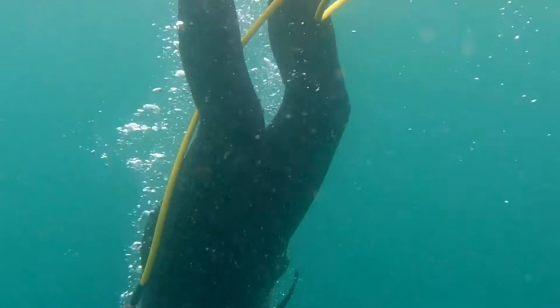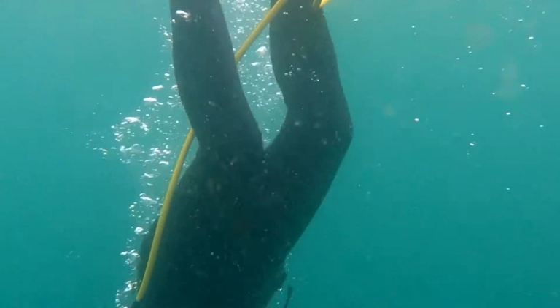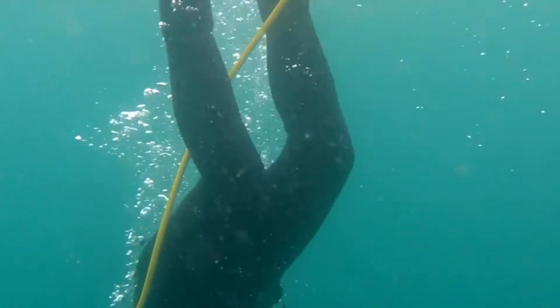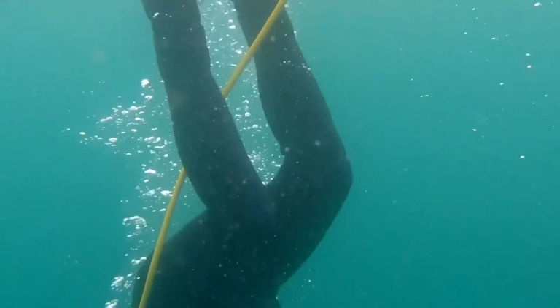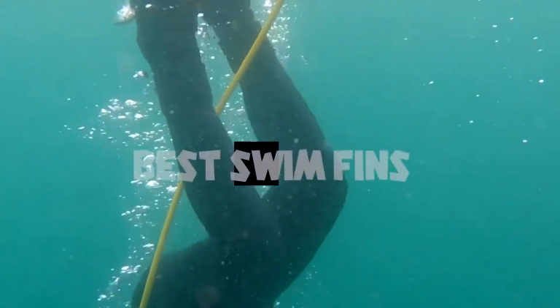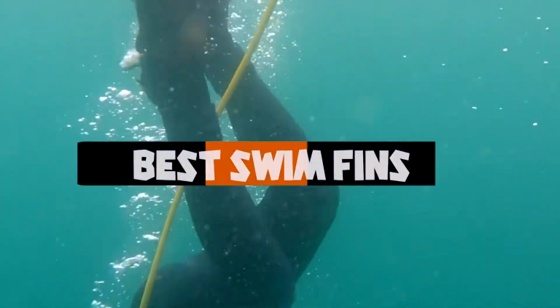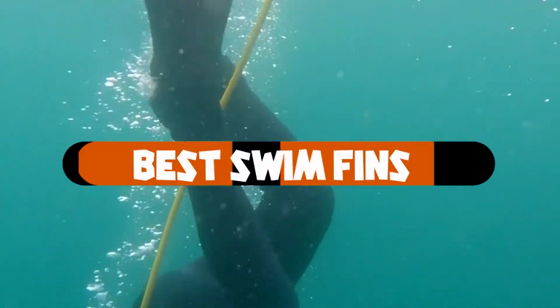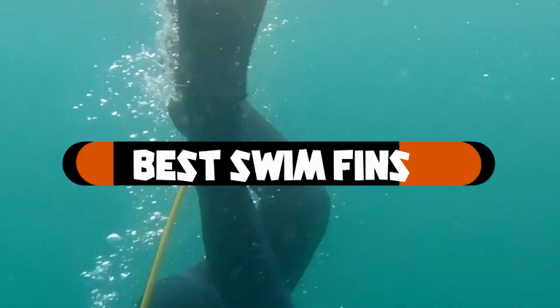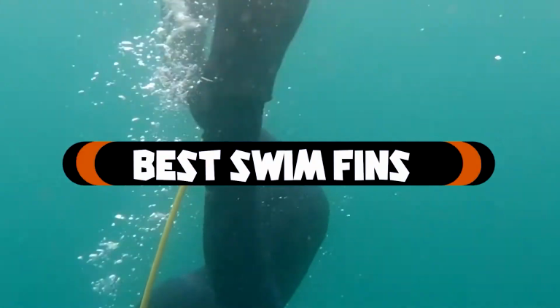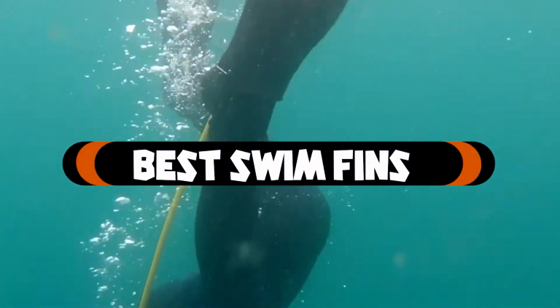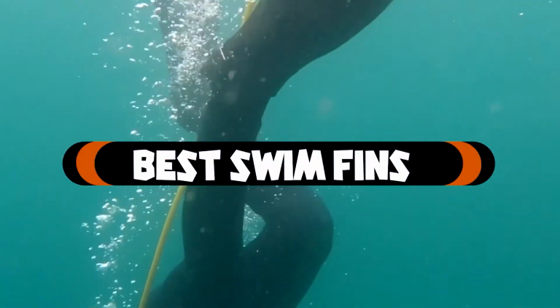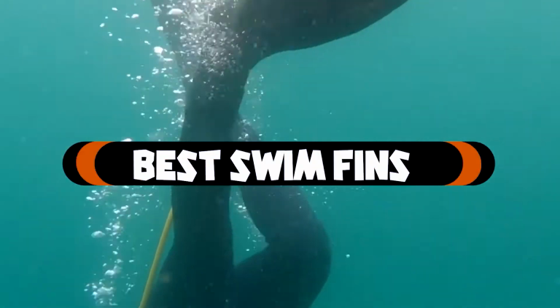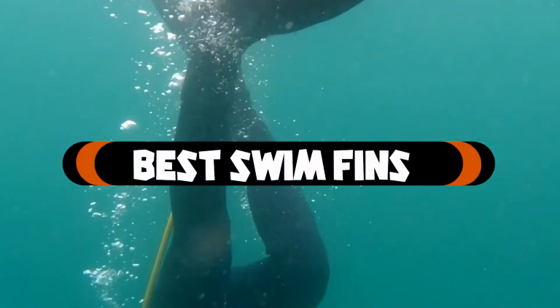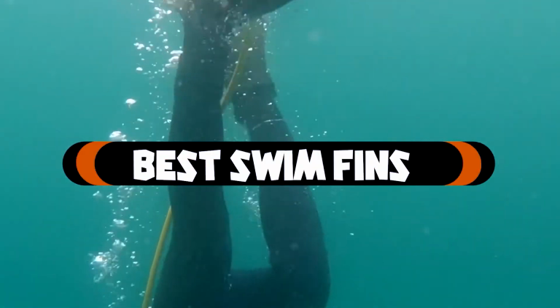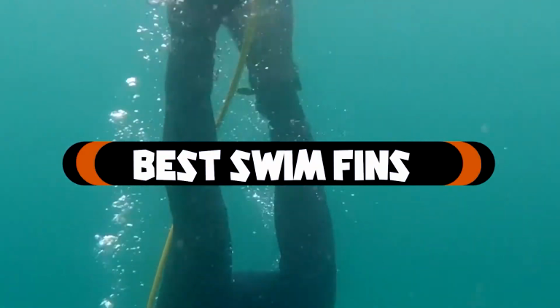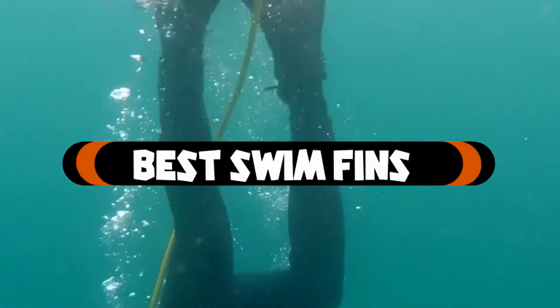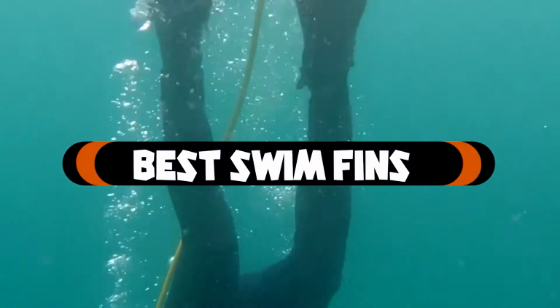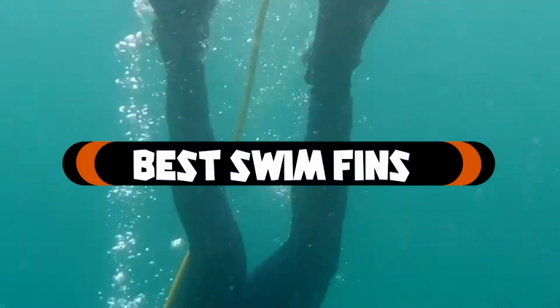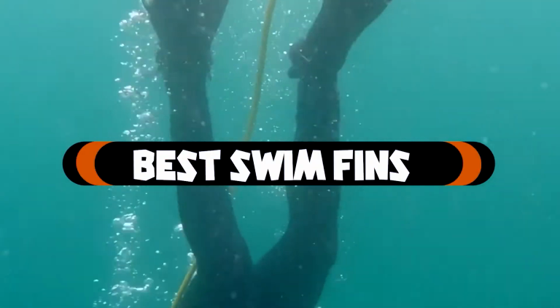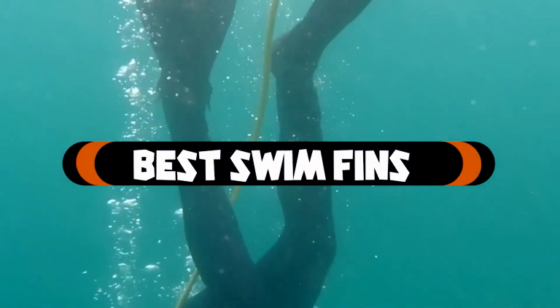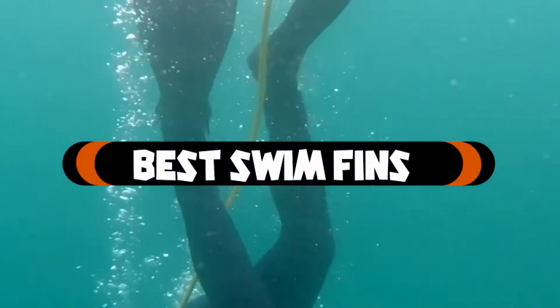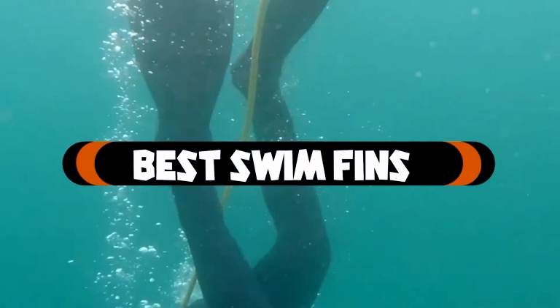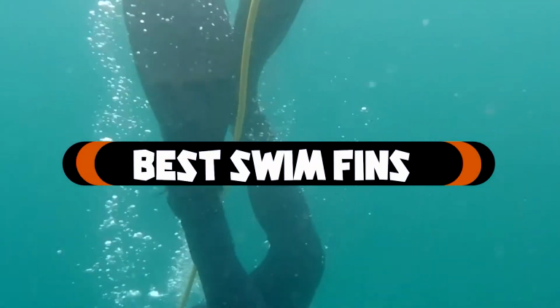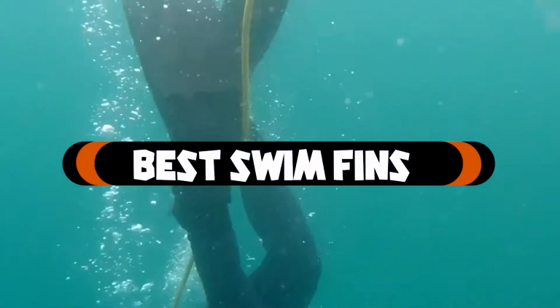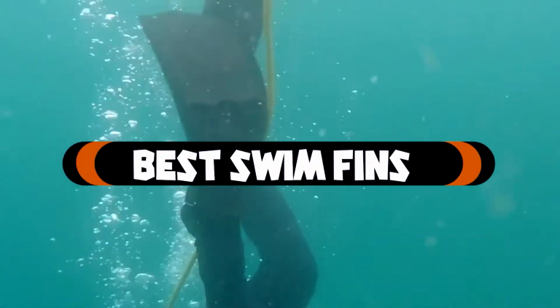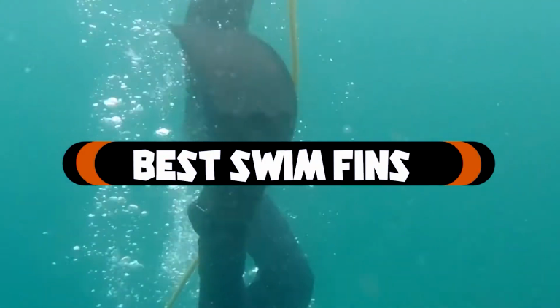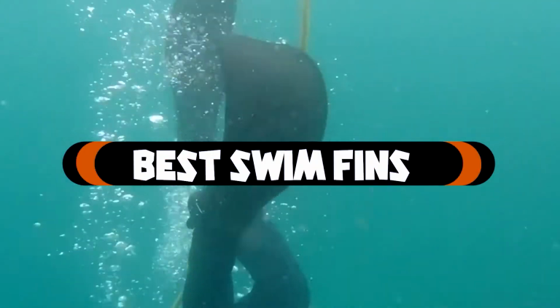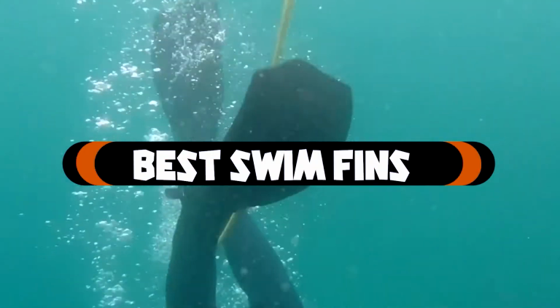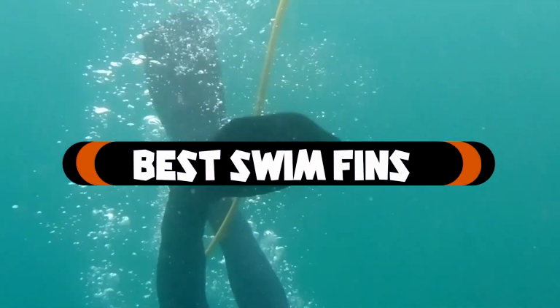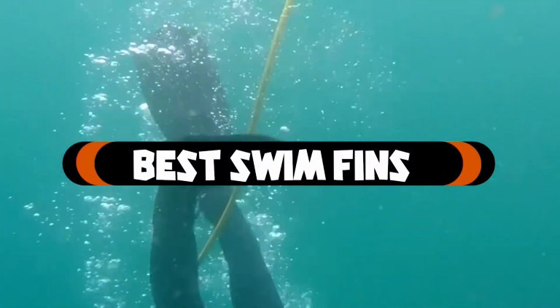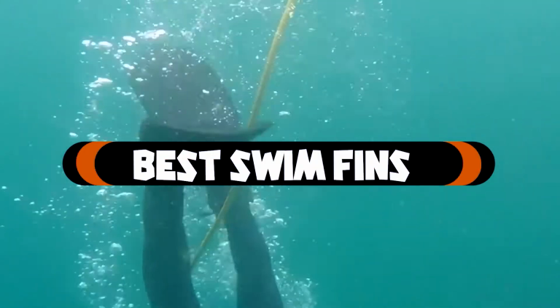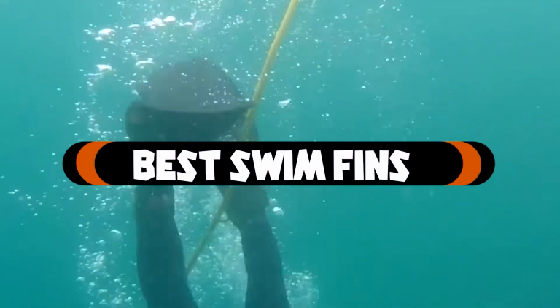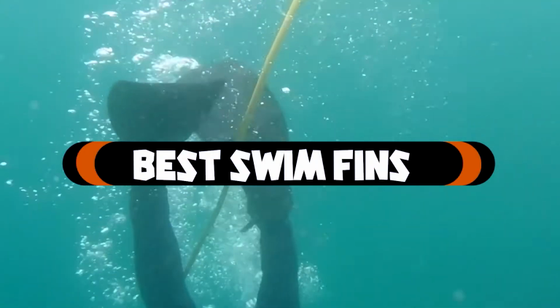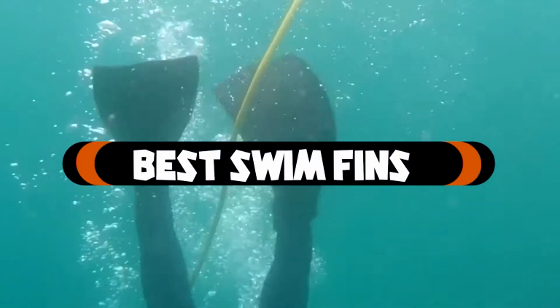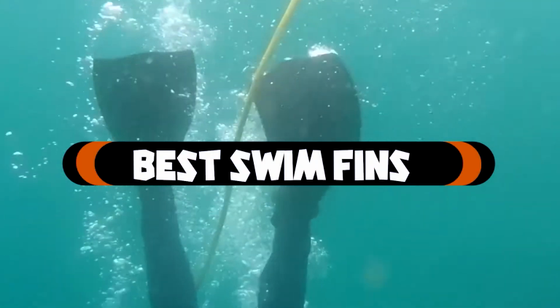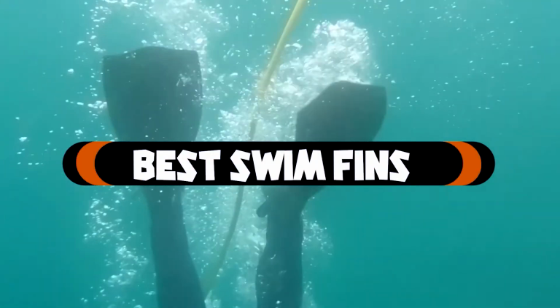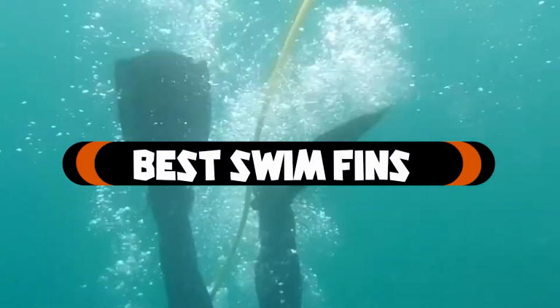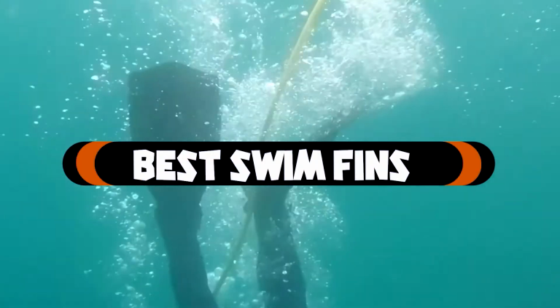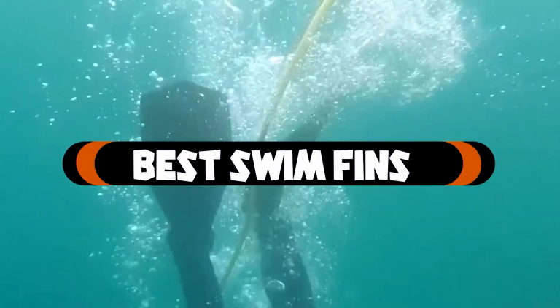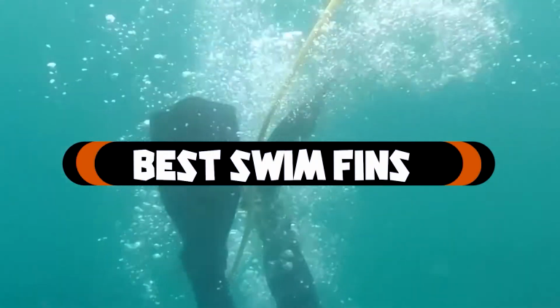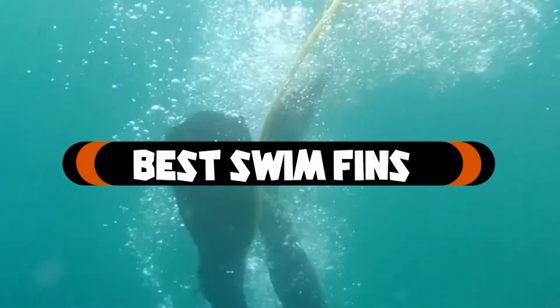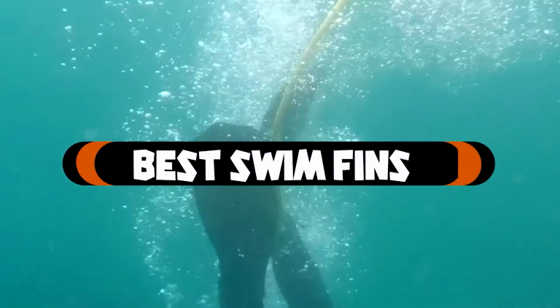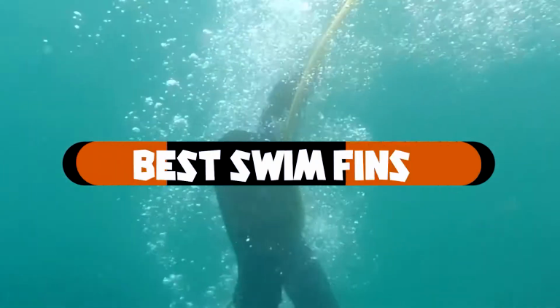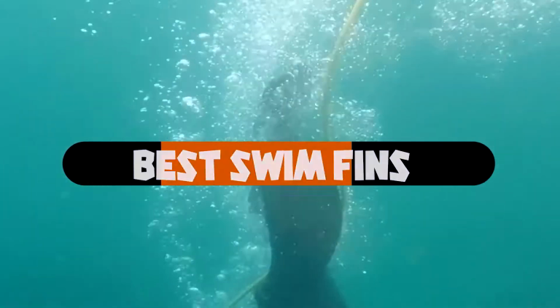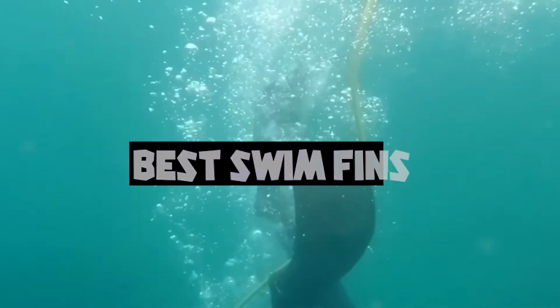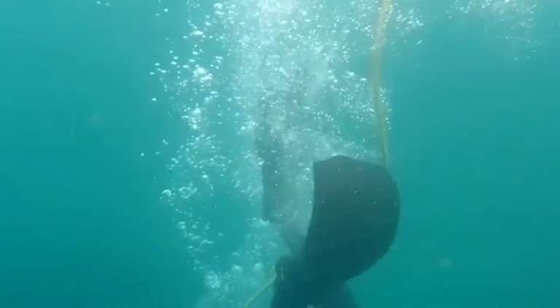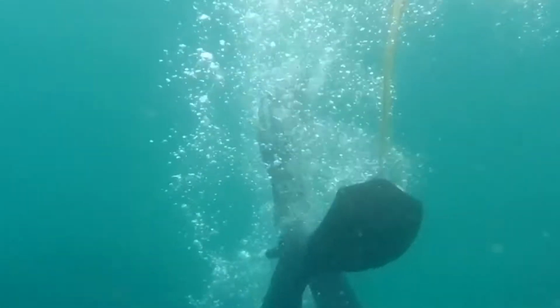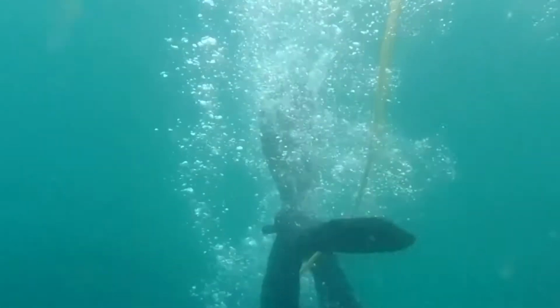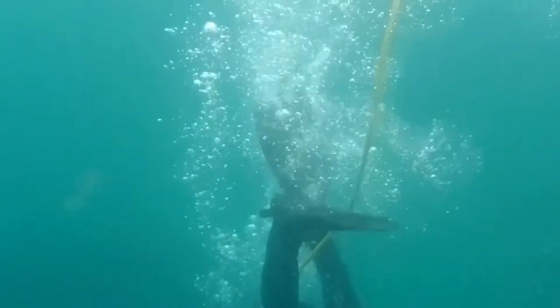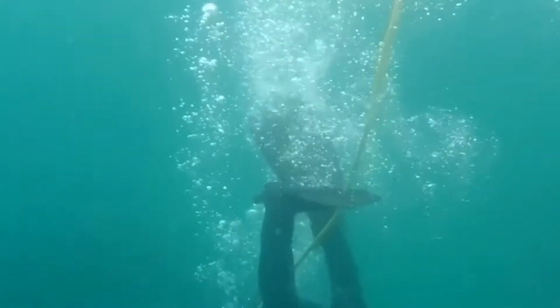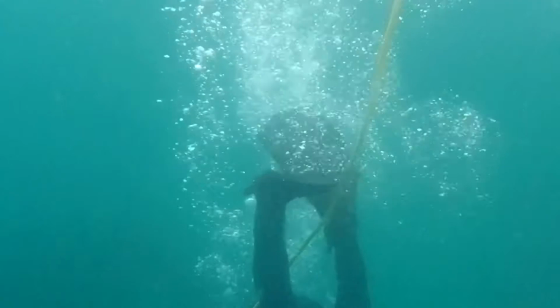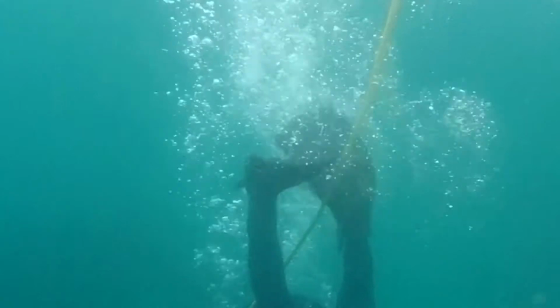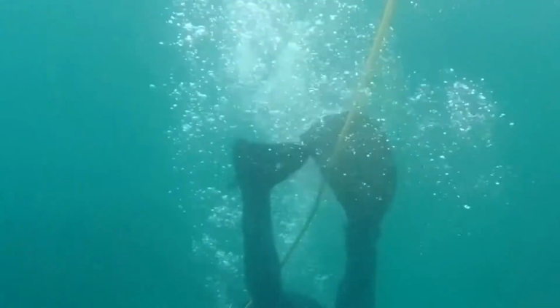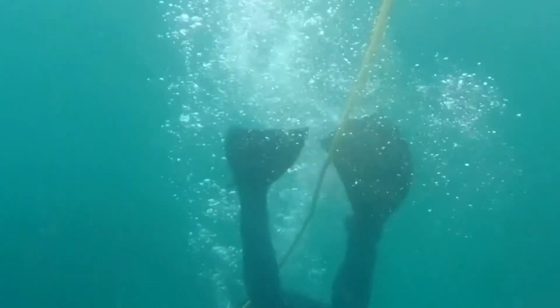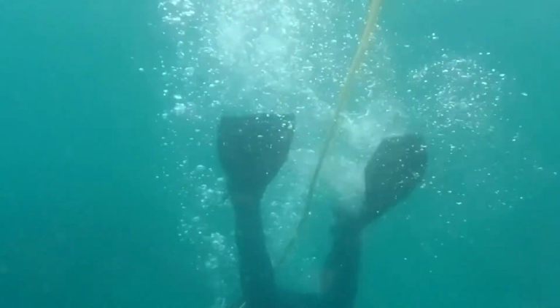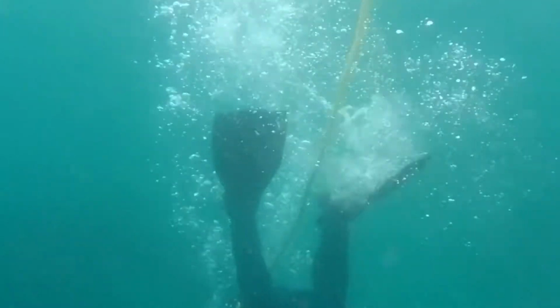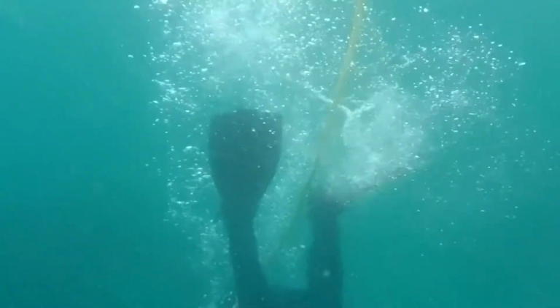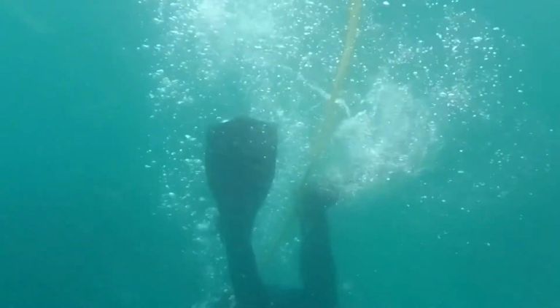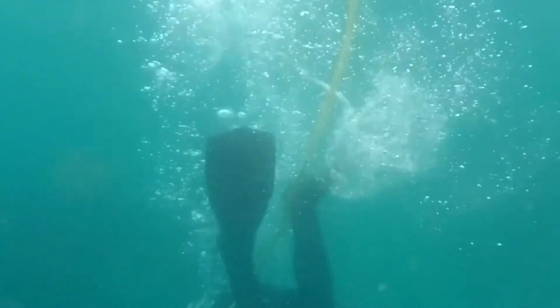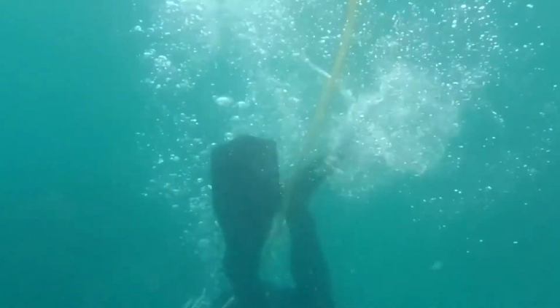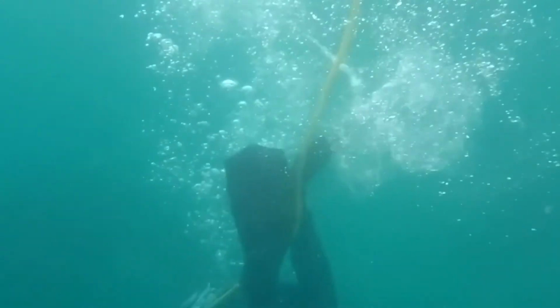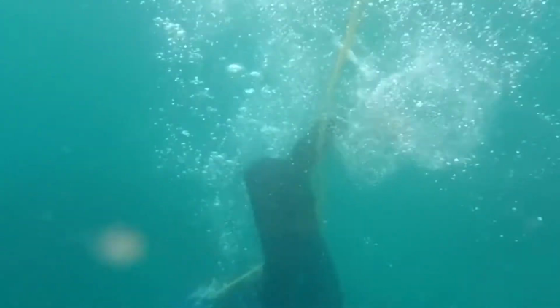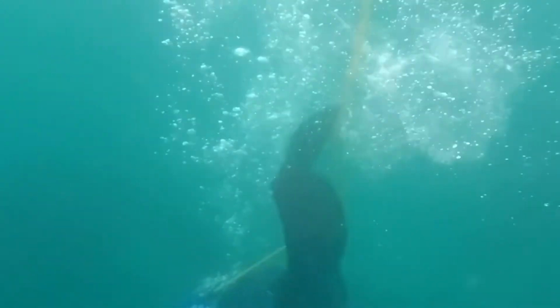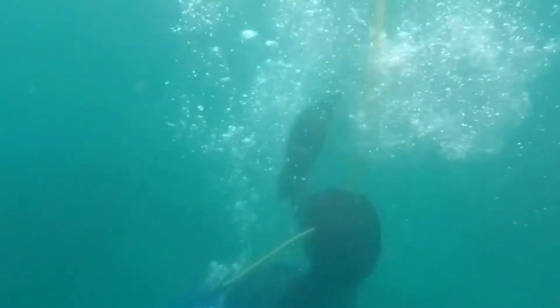If you want to get the best swim fins according to your needs, then watch the video till the end and then decide. So let's get started.